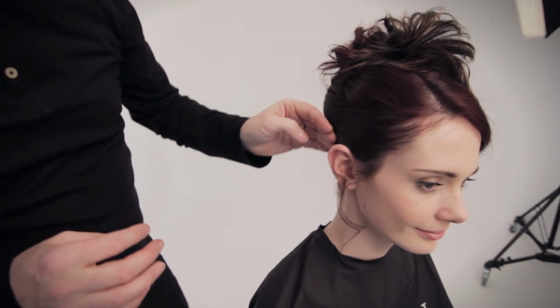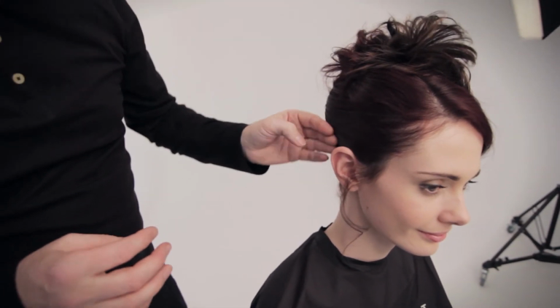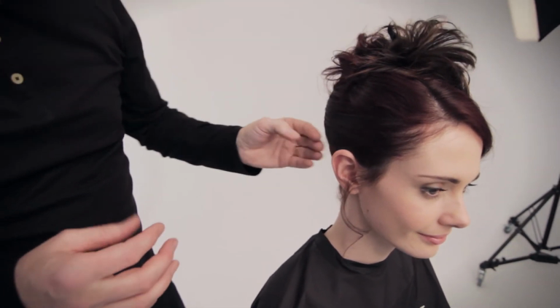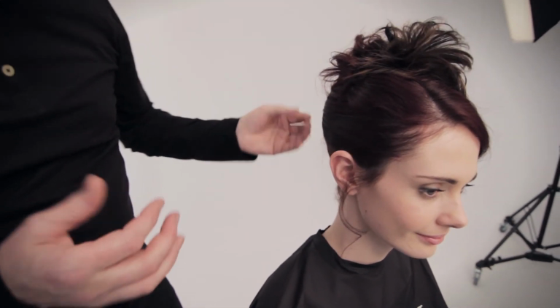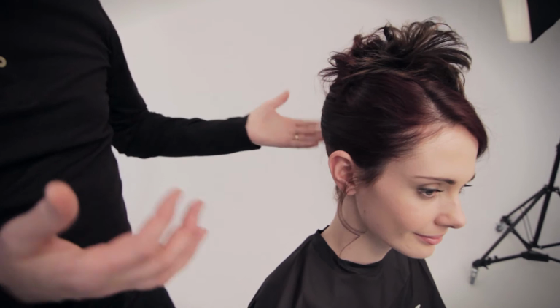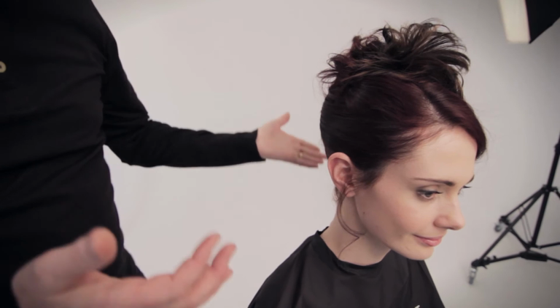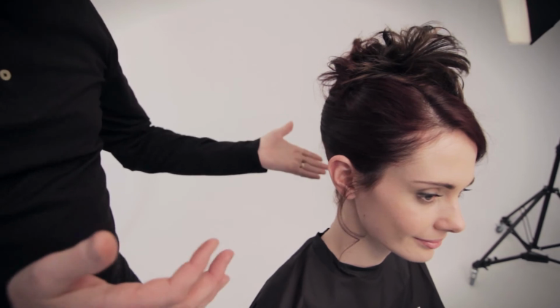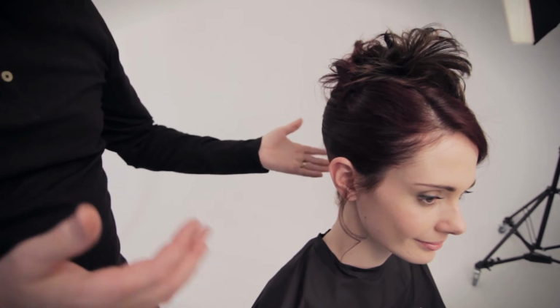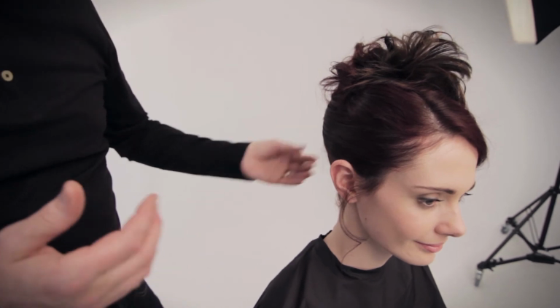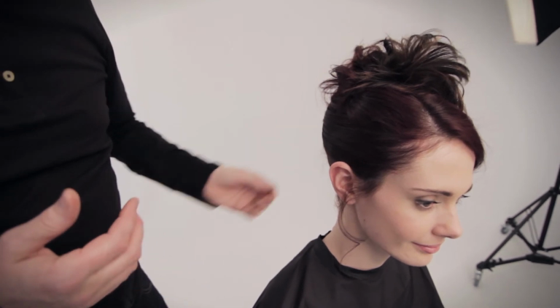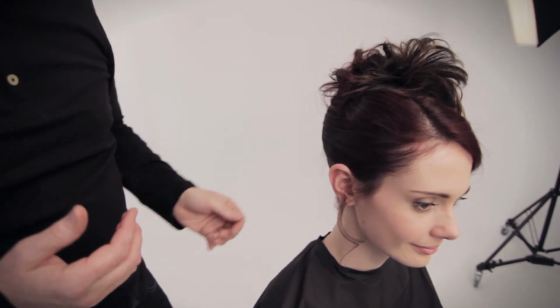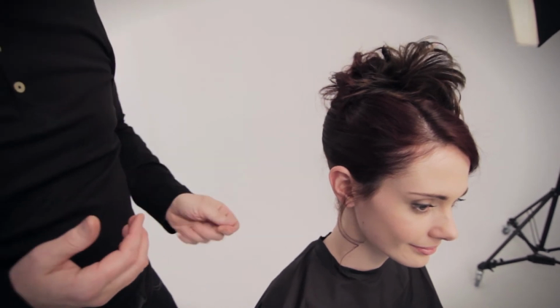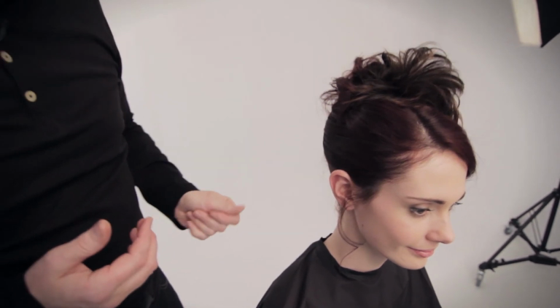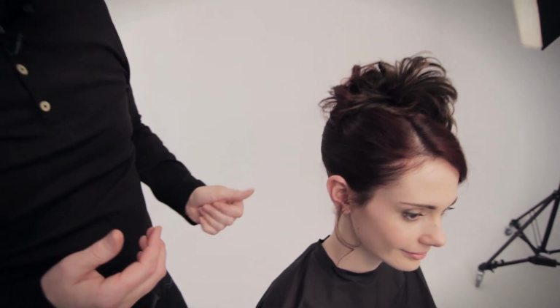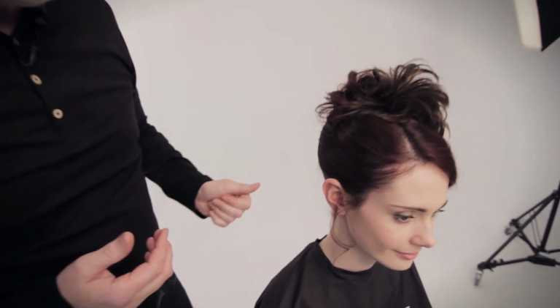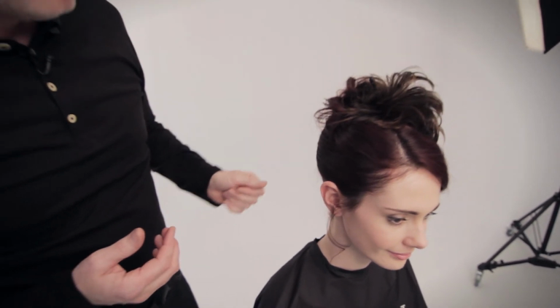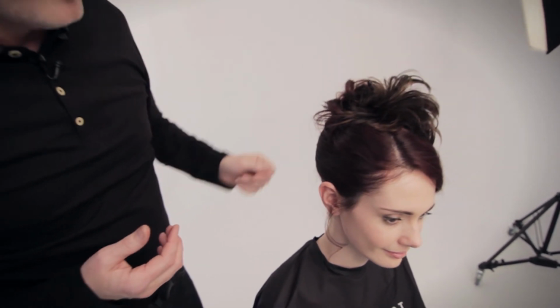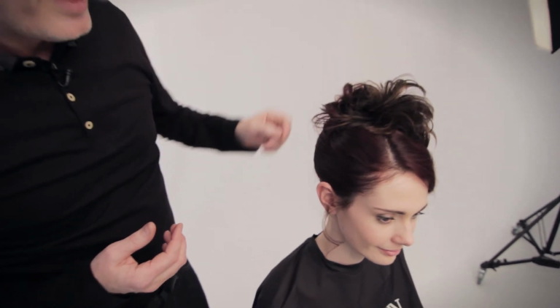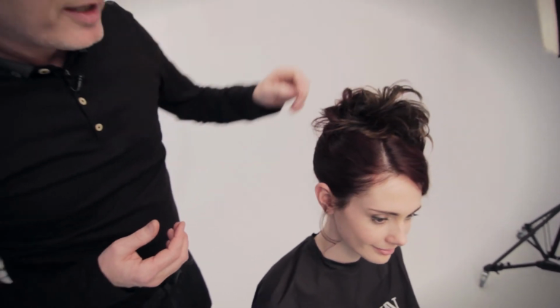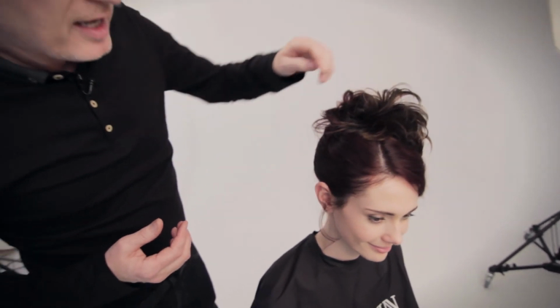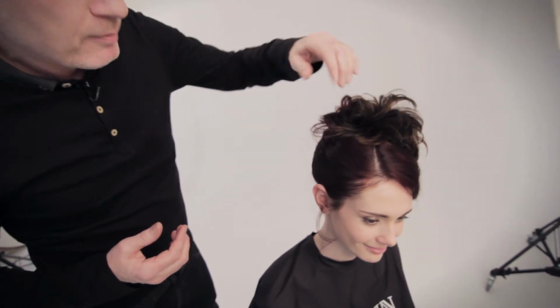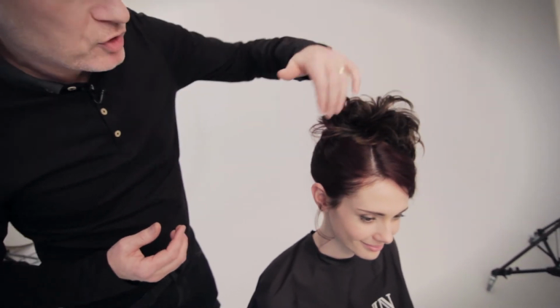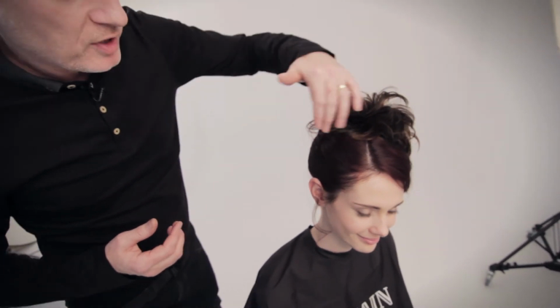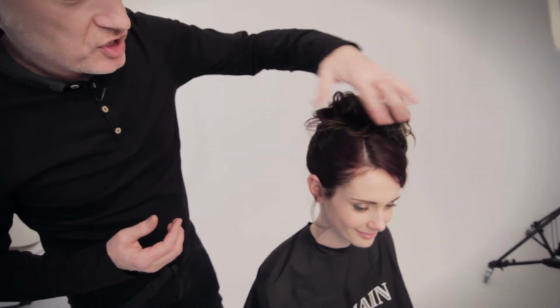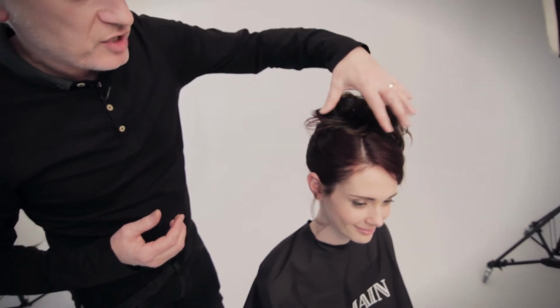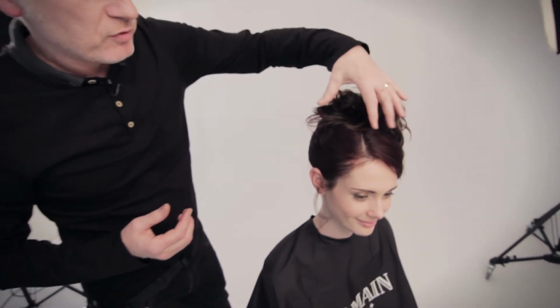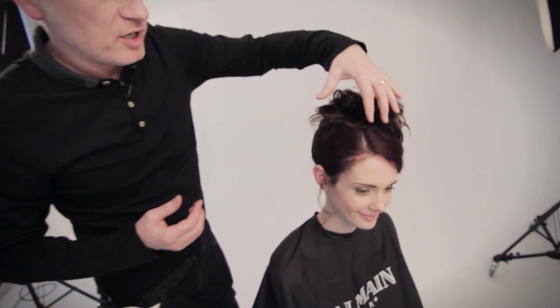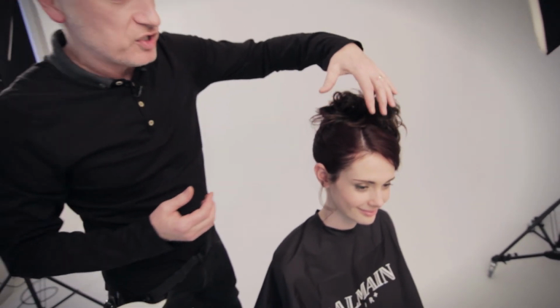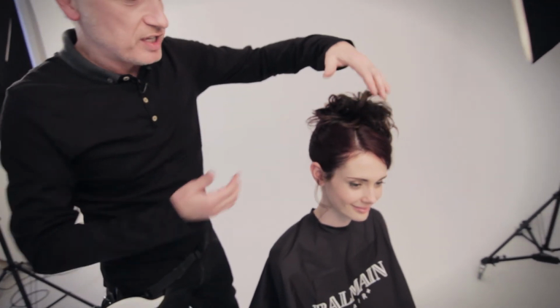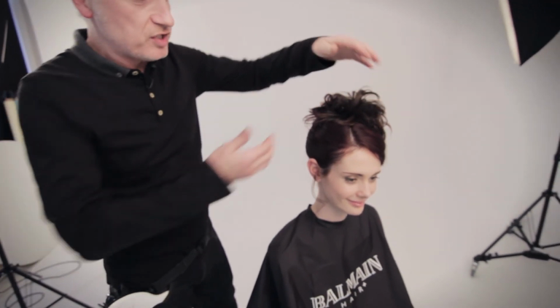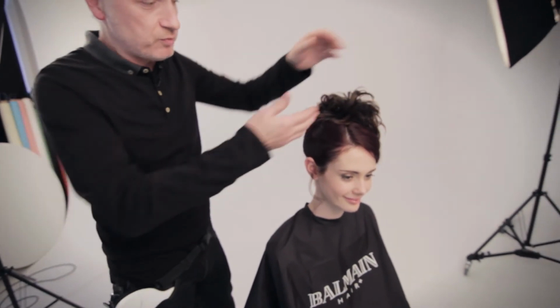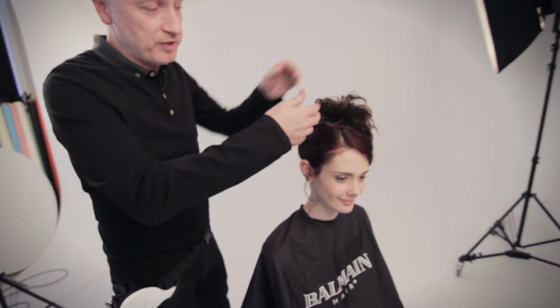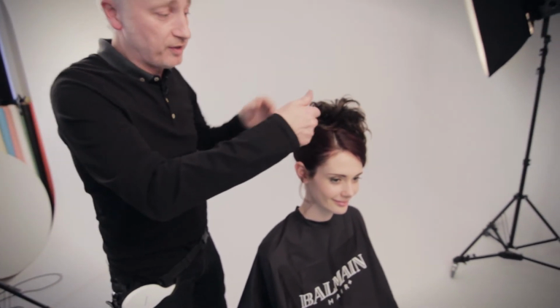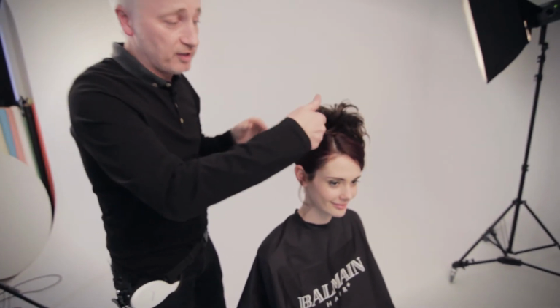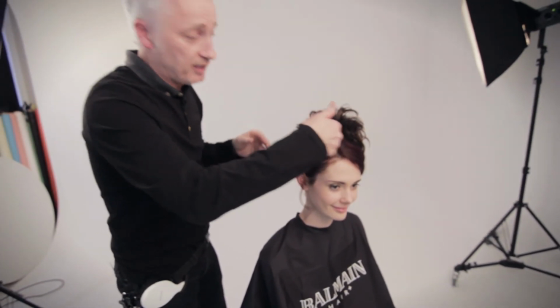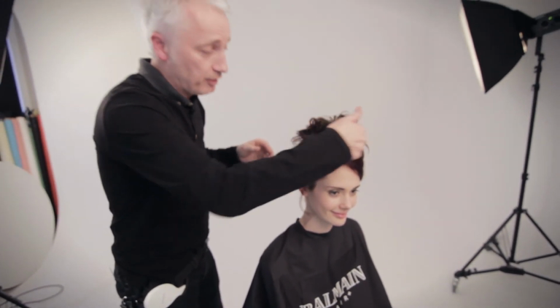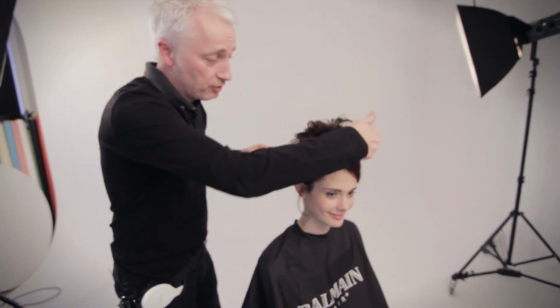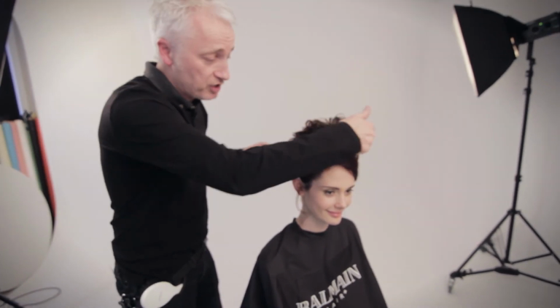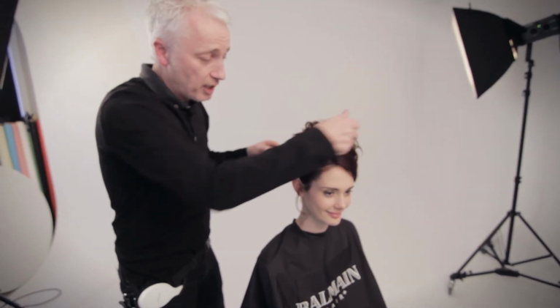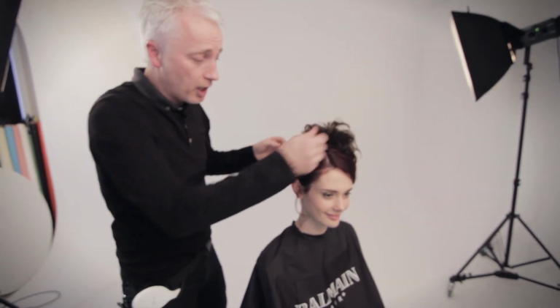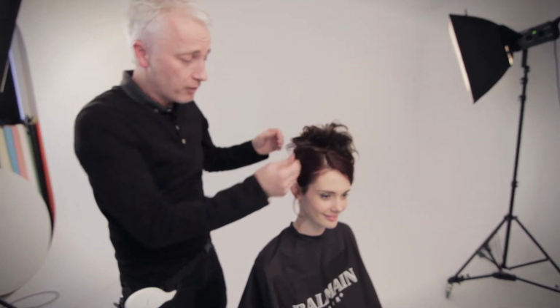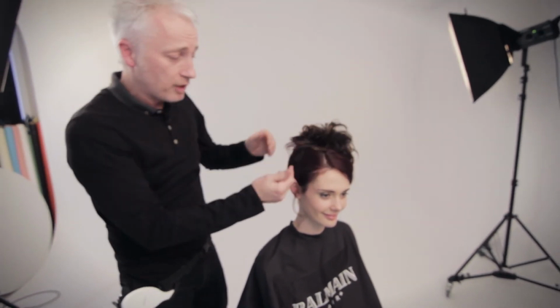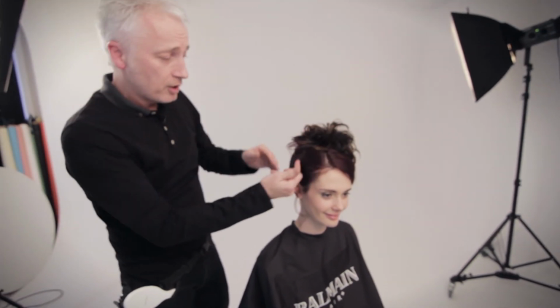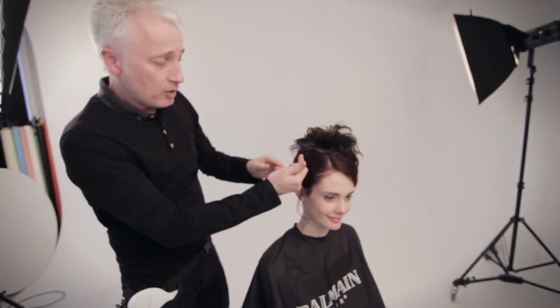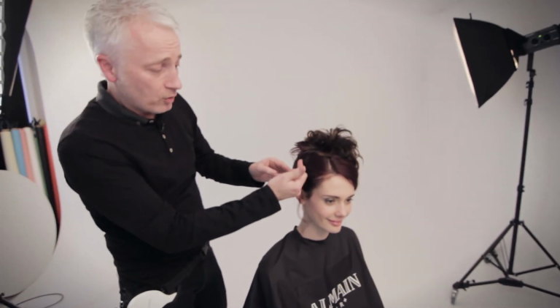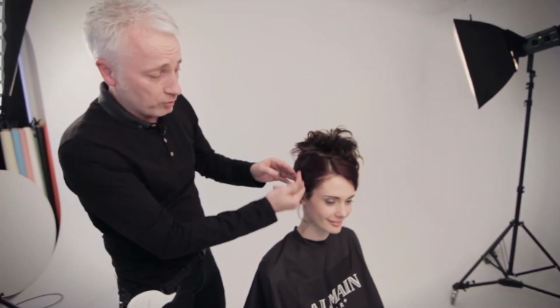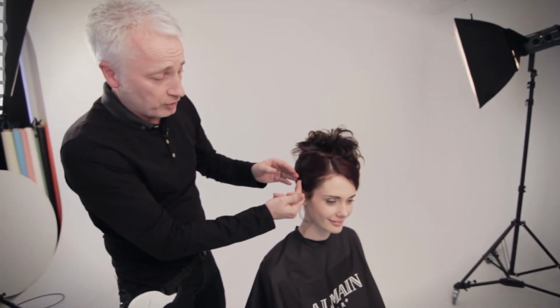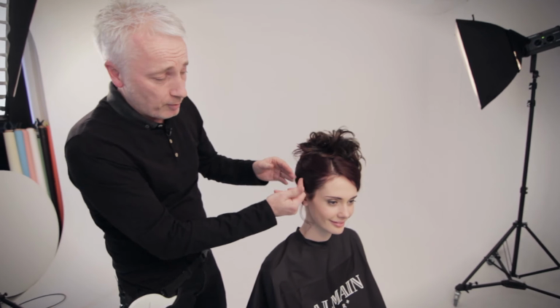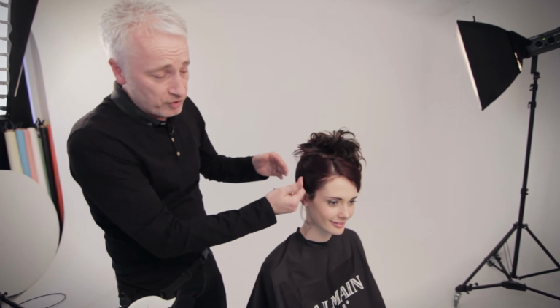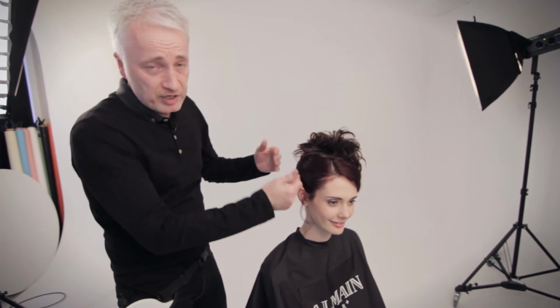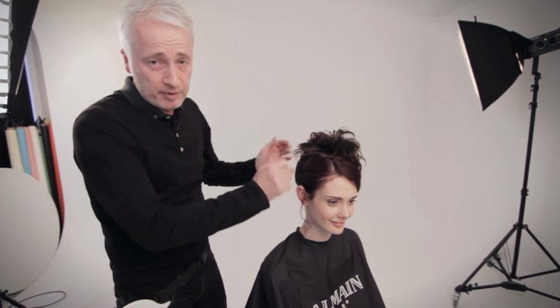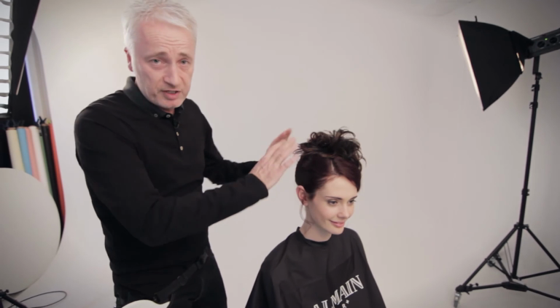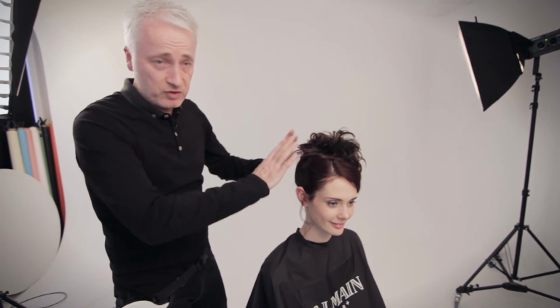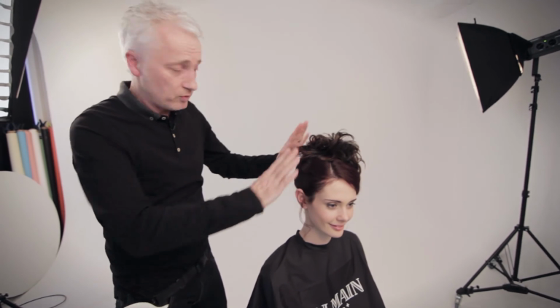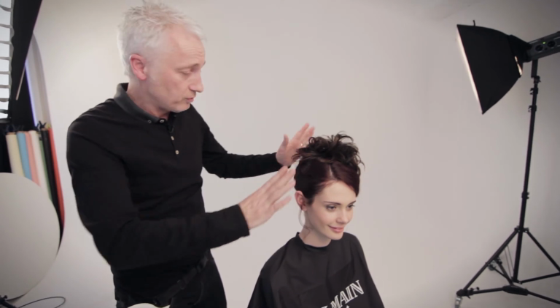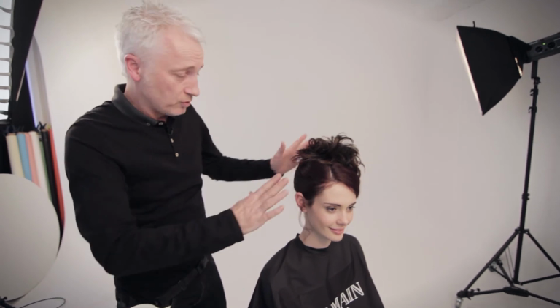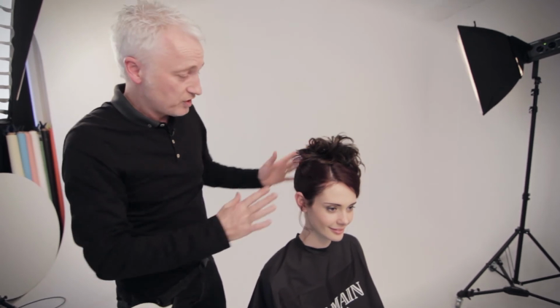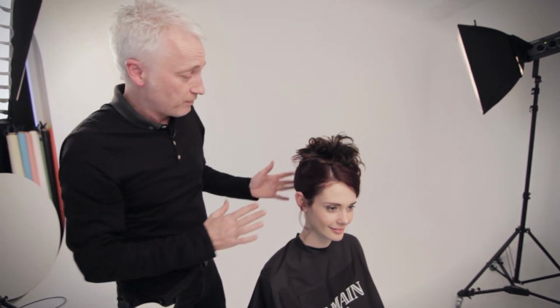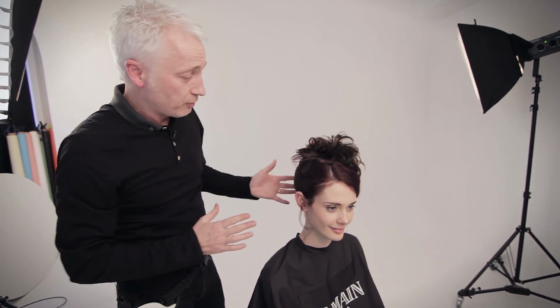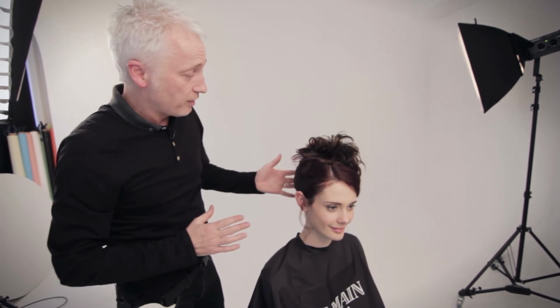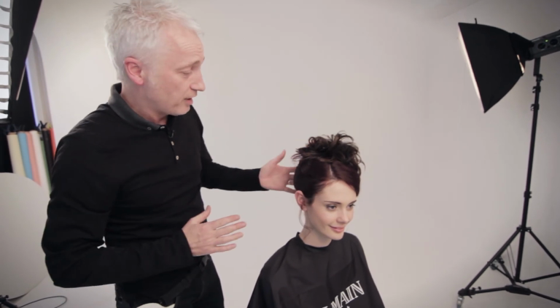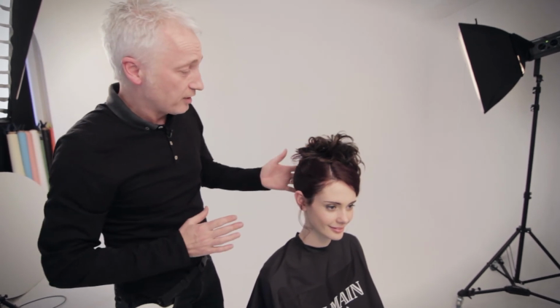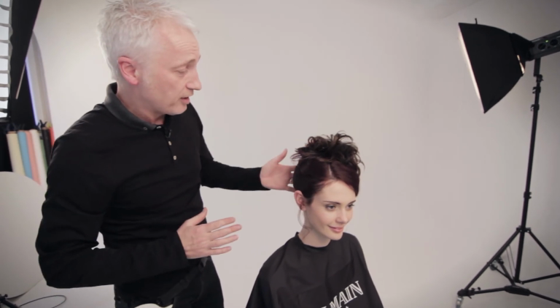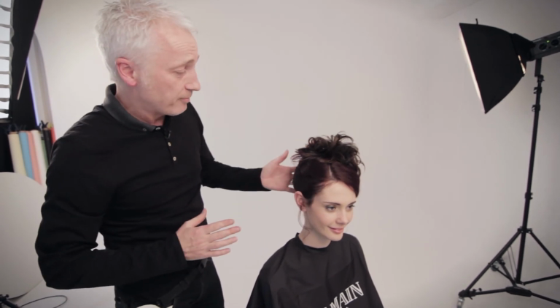And then obviously, as Jennie's getting married, we're then able to accessorize this with either a tiara or a diamante piece or something rather like that.